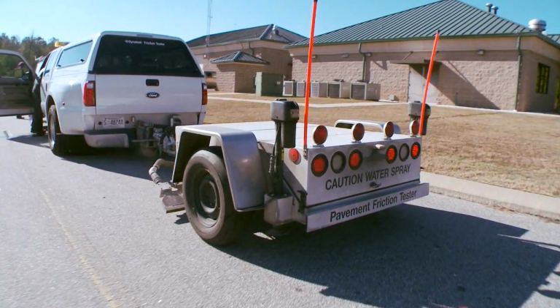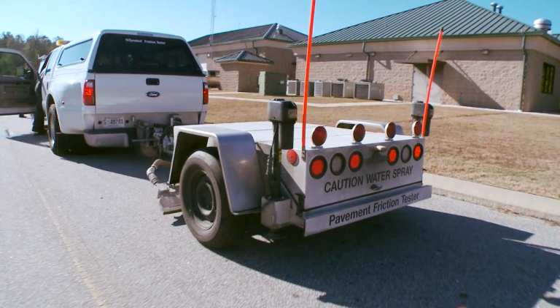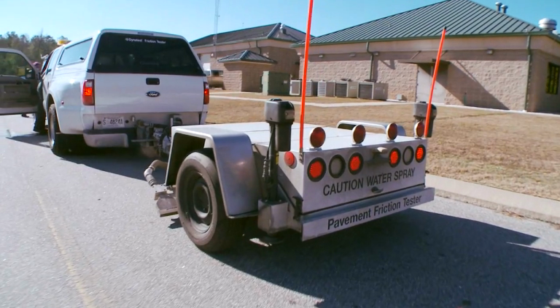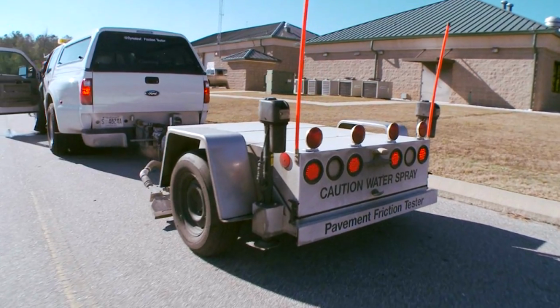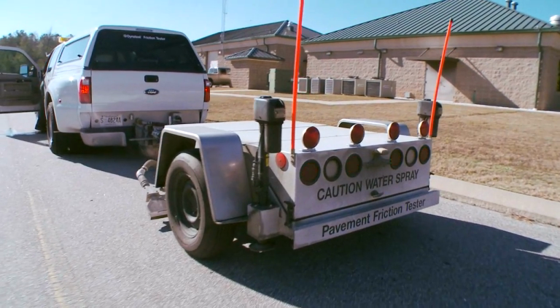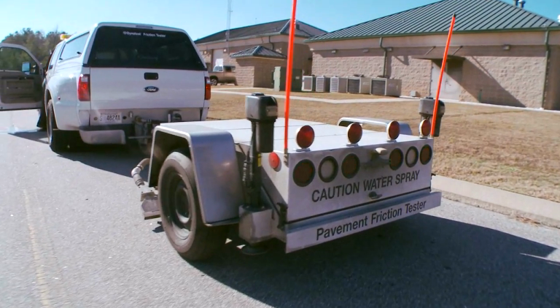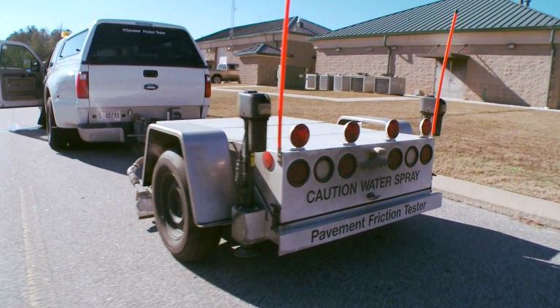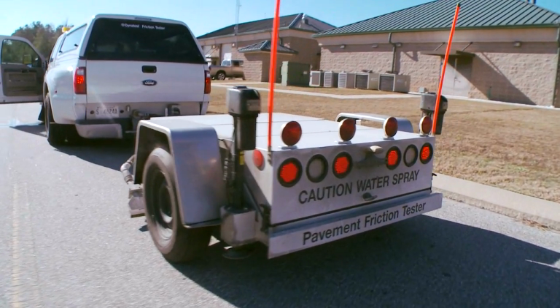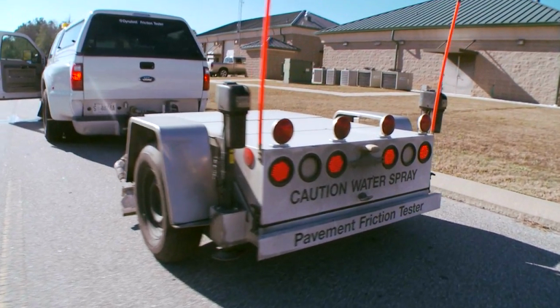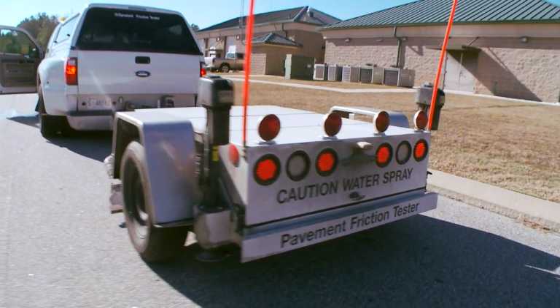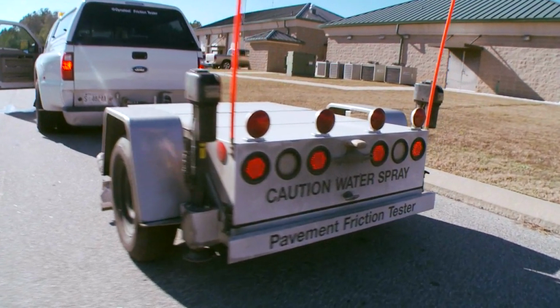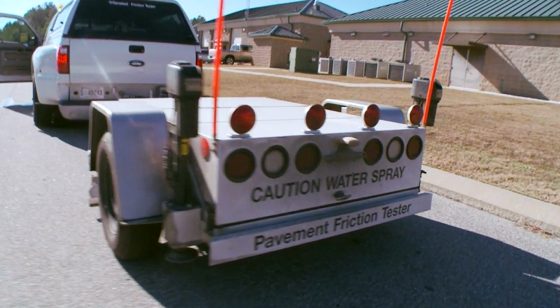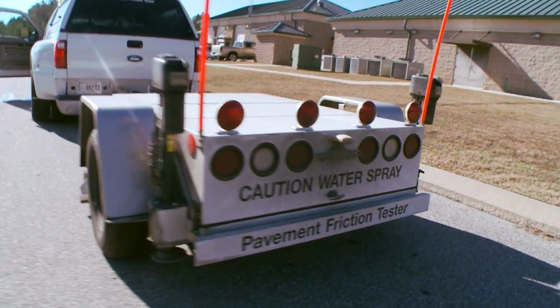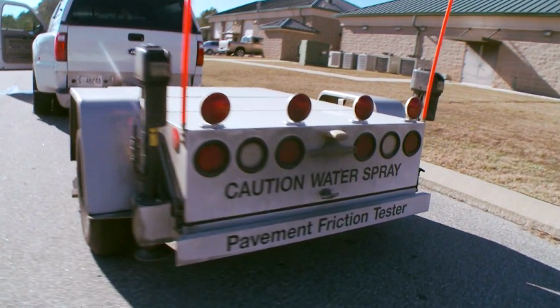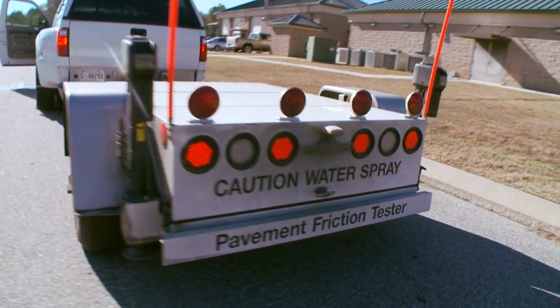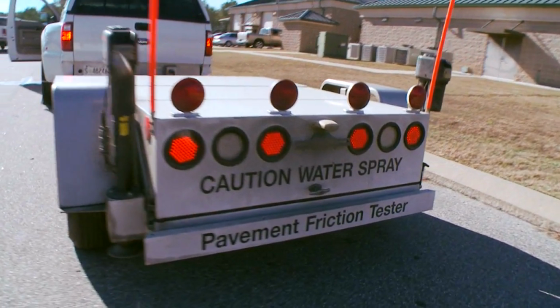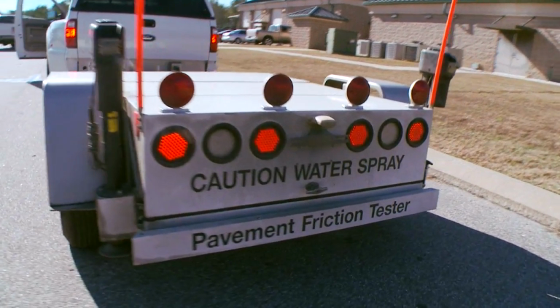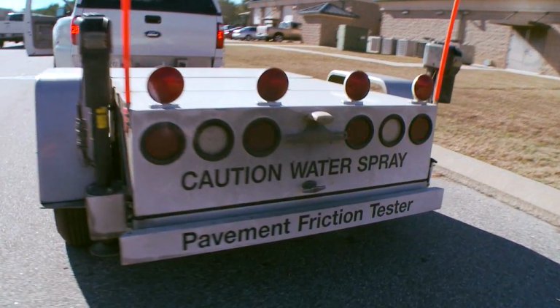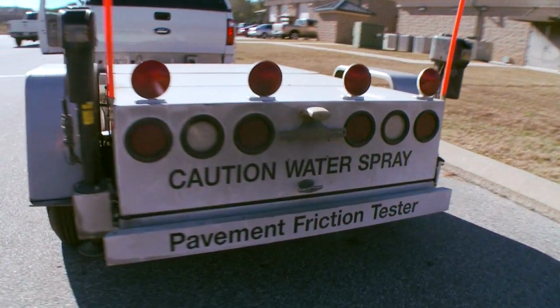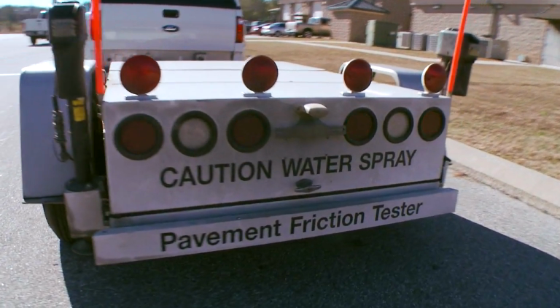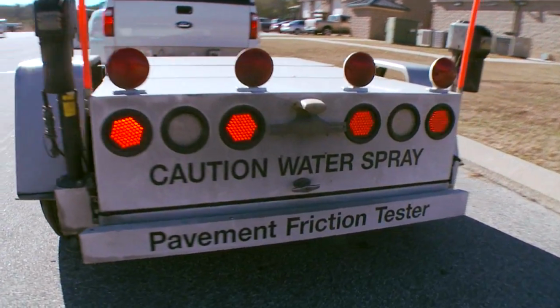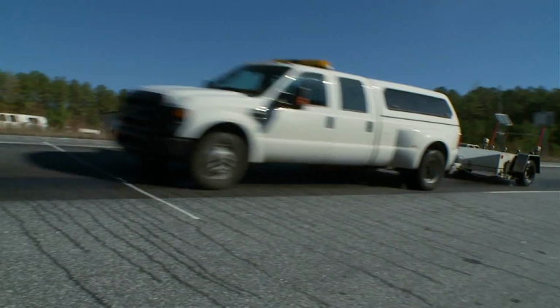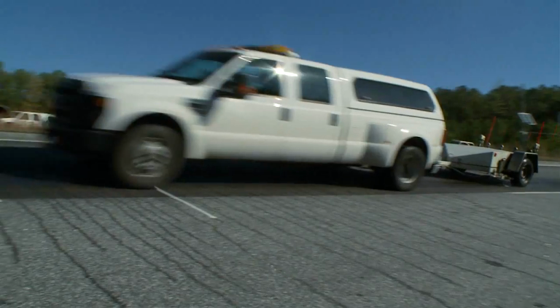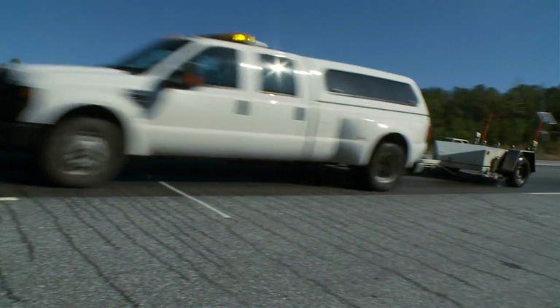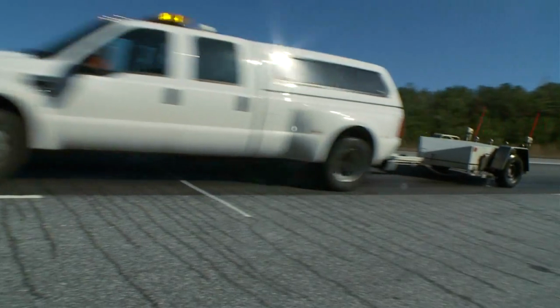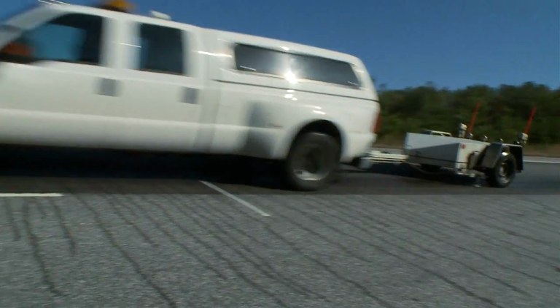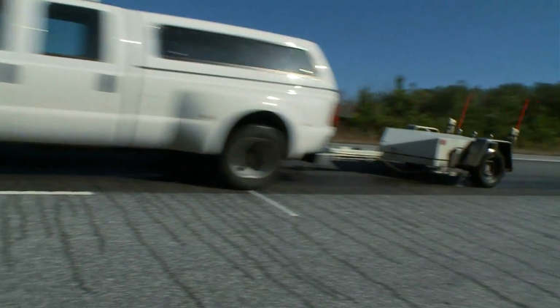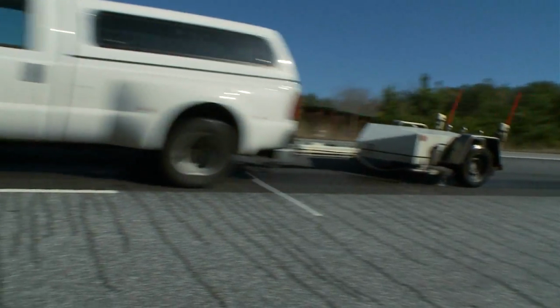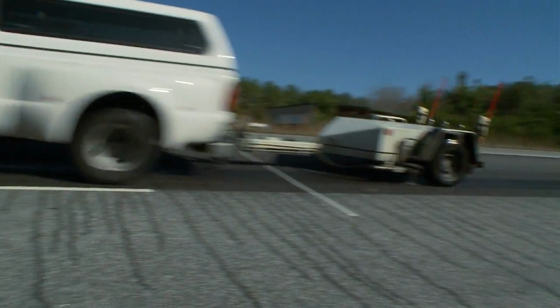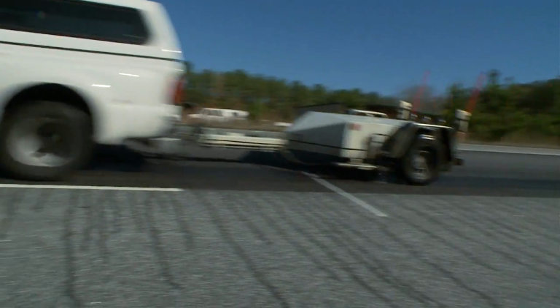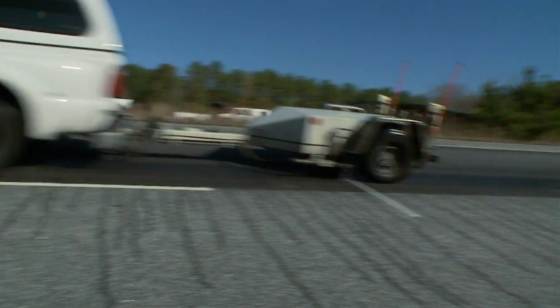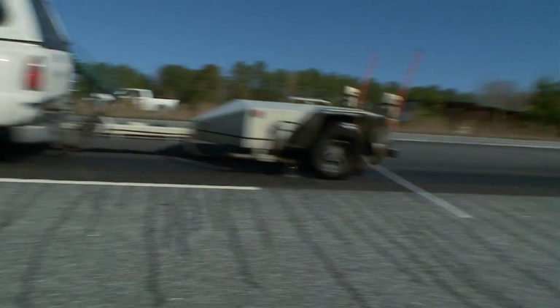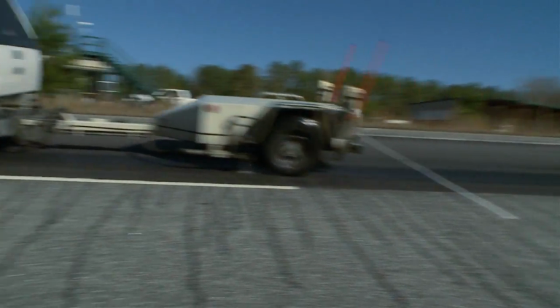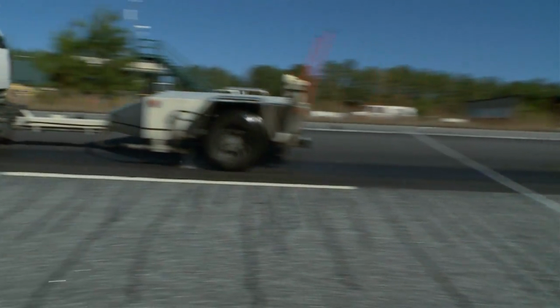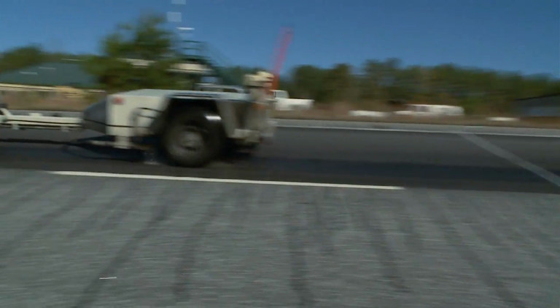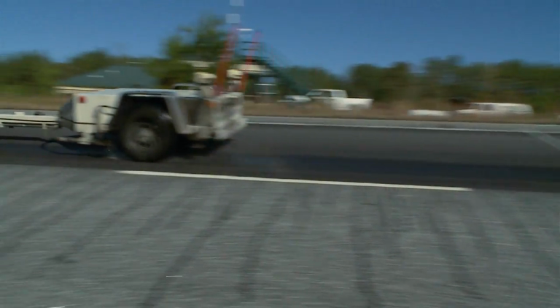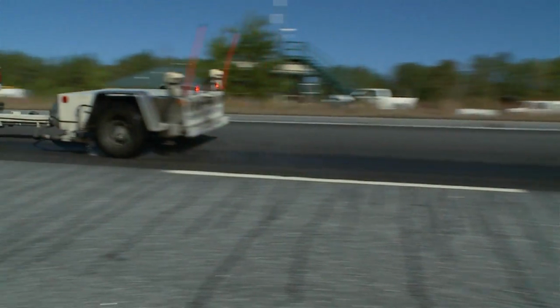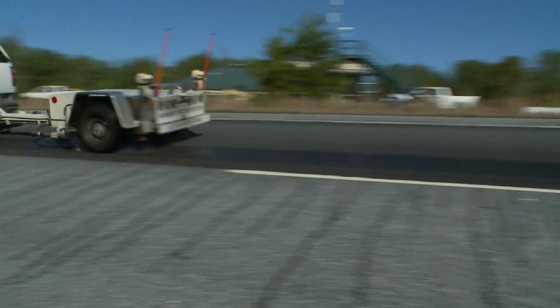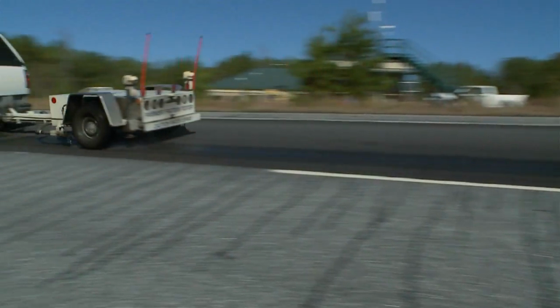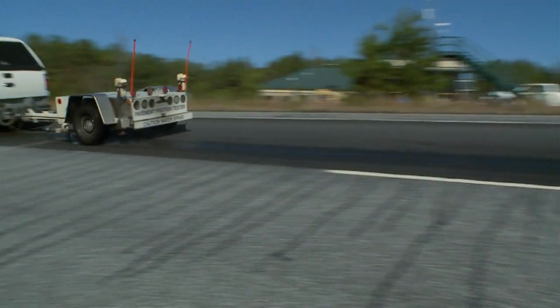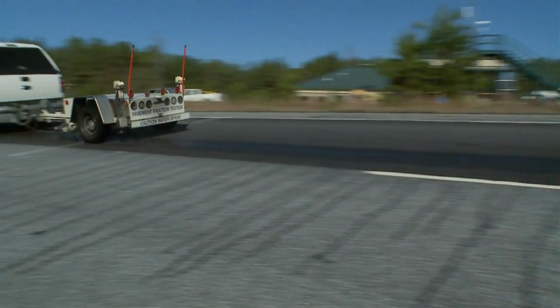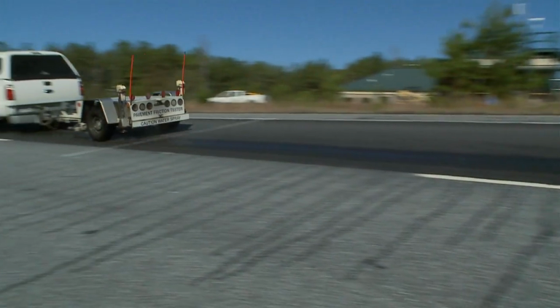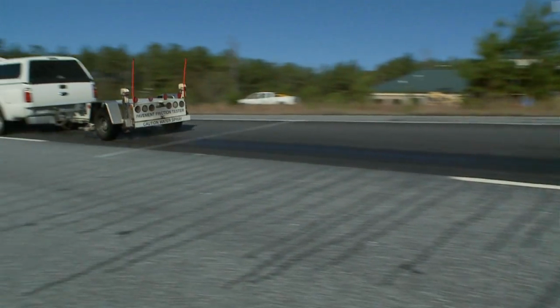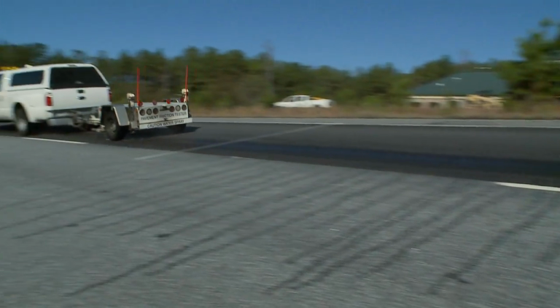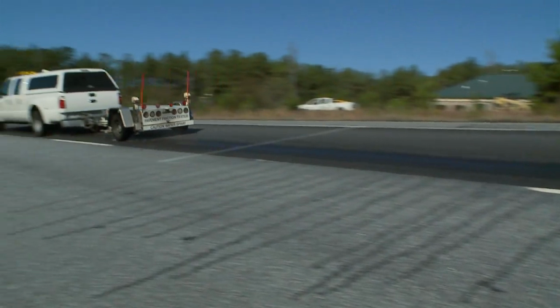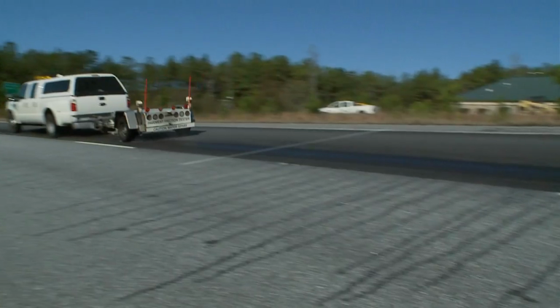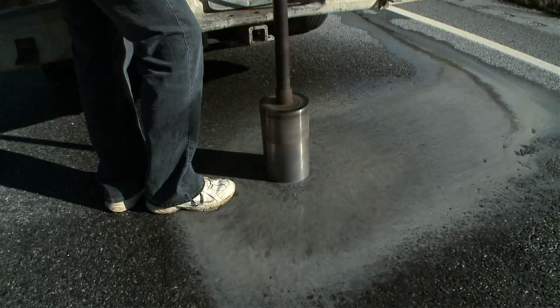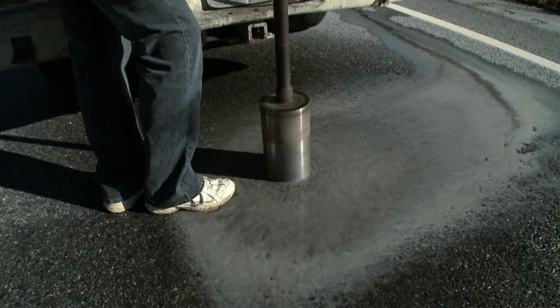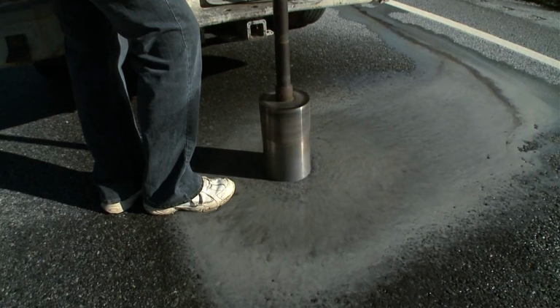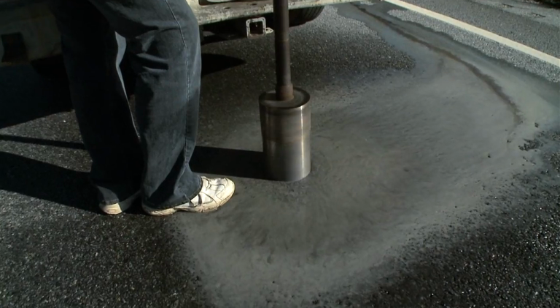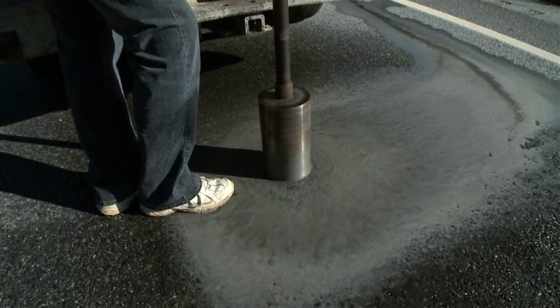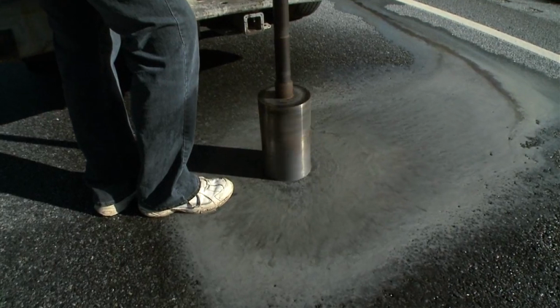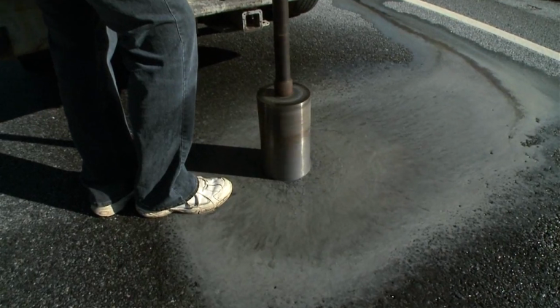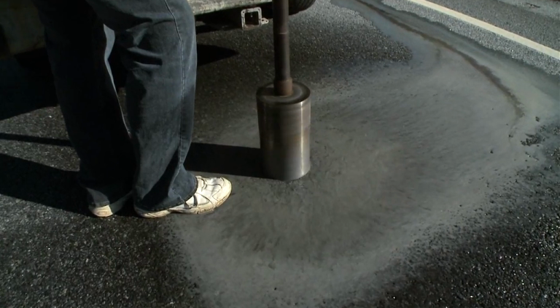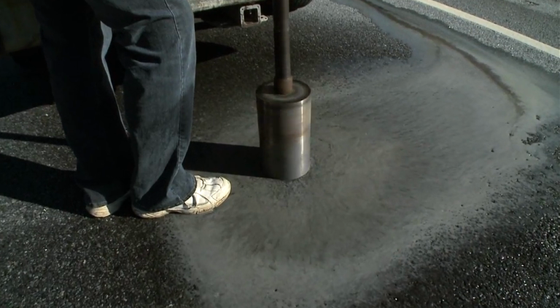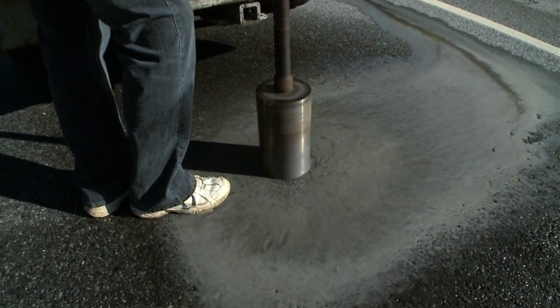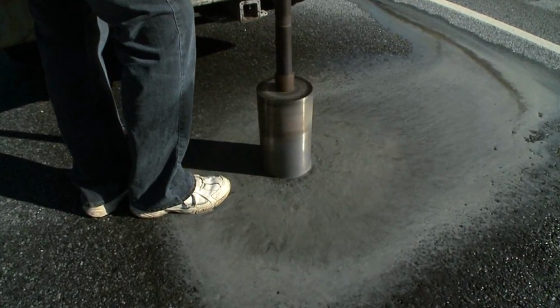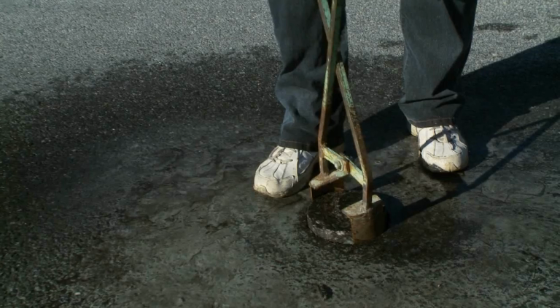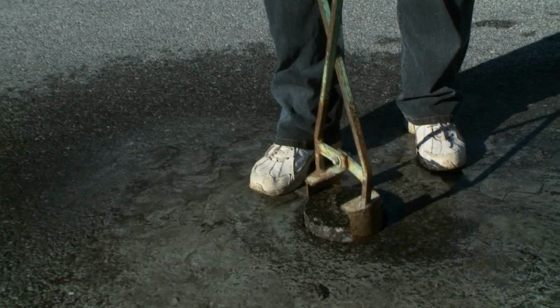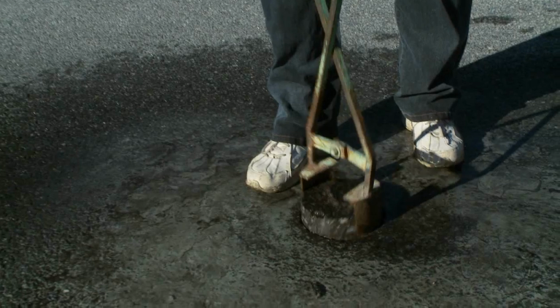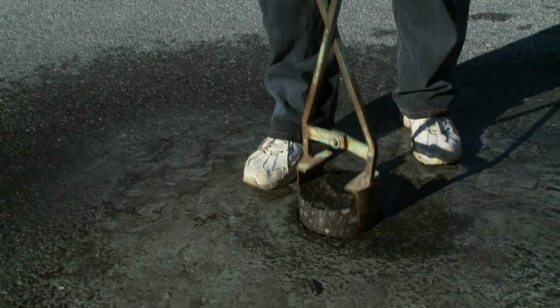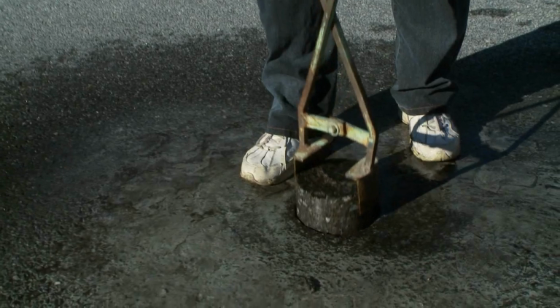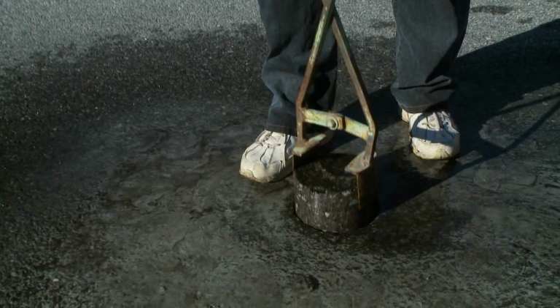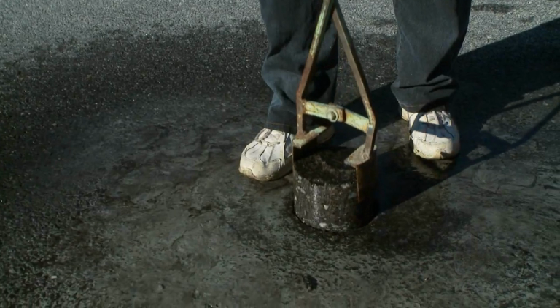Some tests we run monthly — for example, surface friction — and then some tests we will run quarterly, for example, destructive coring.